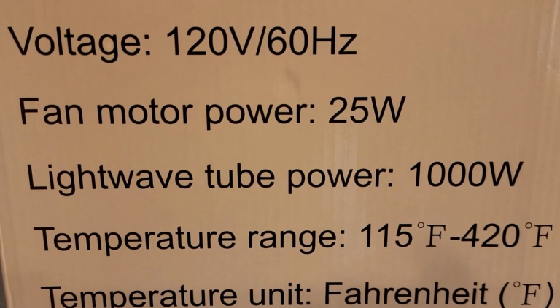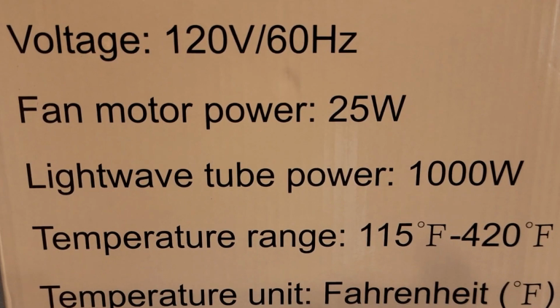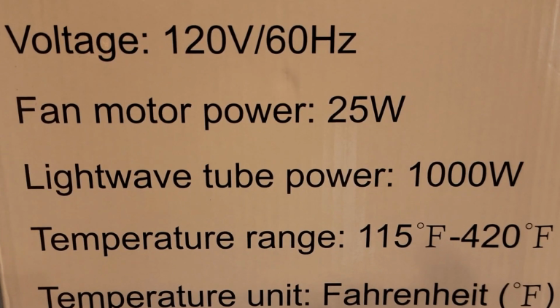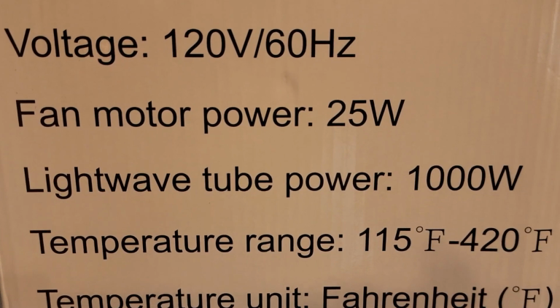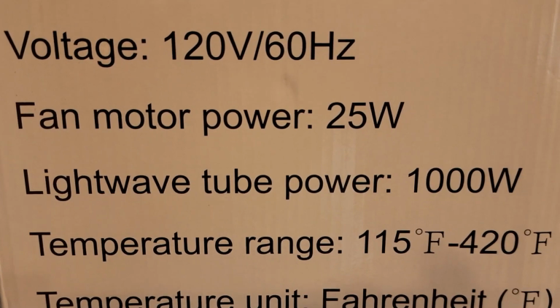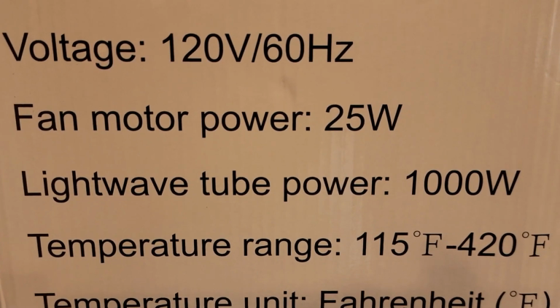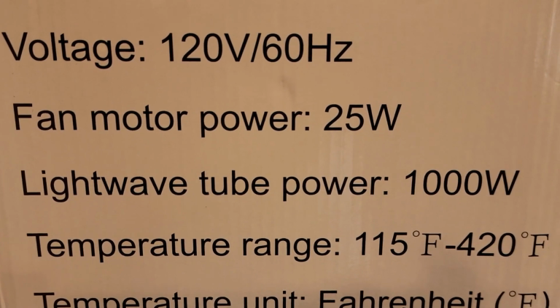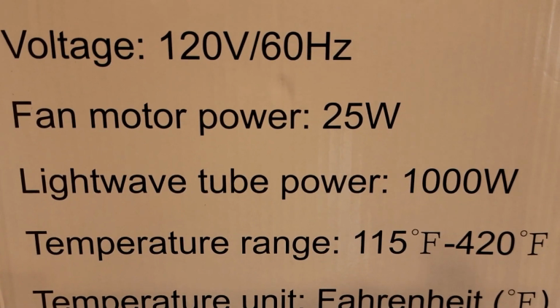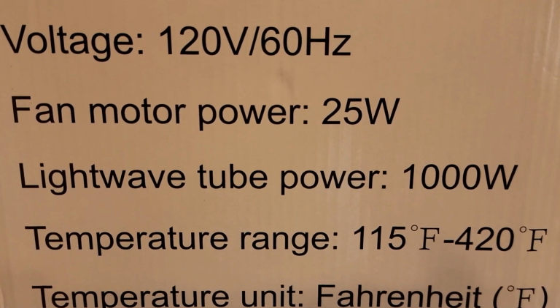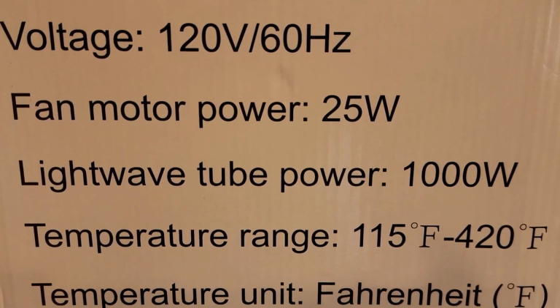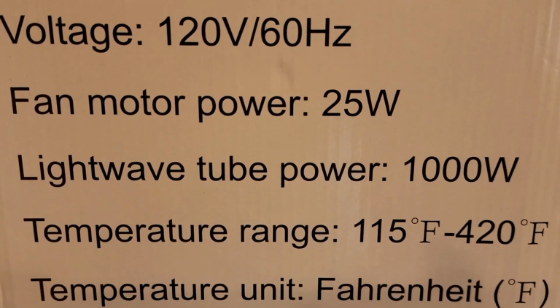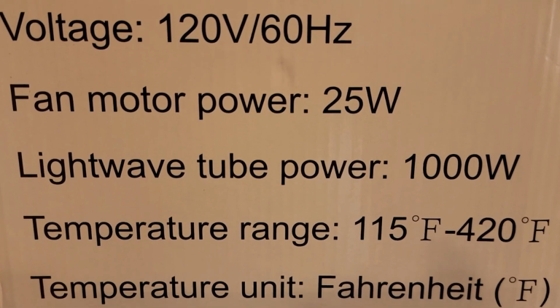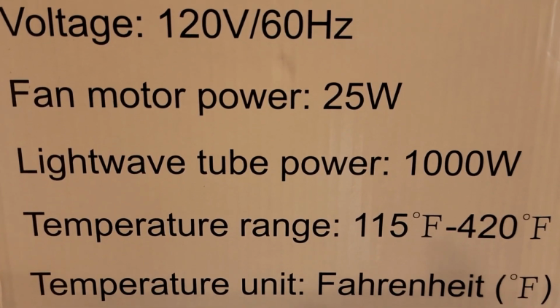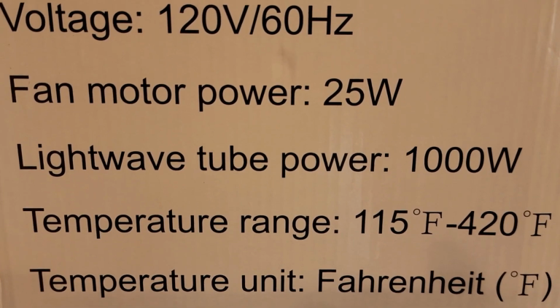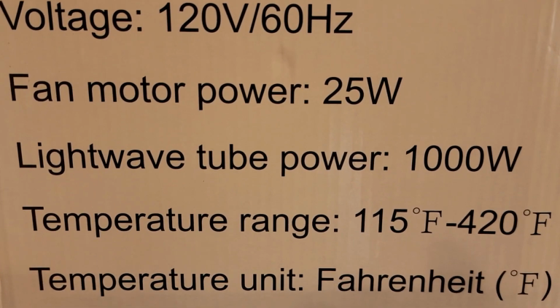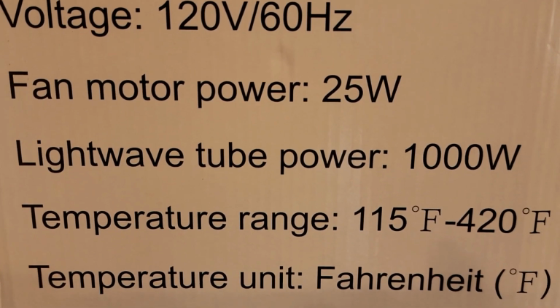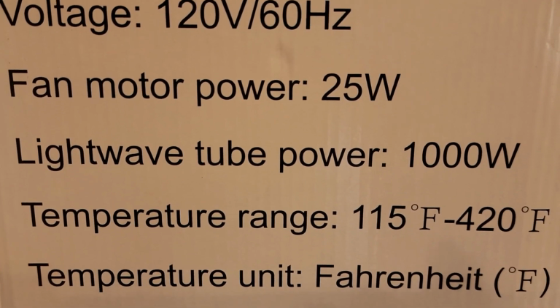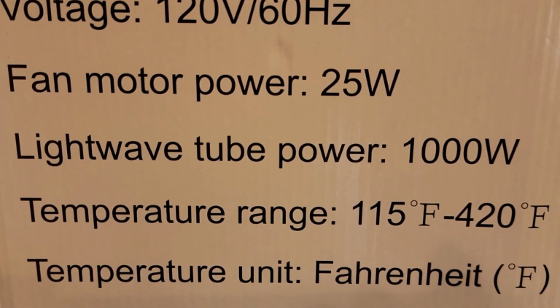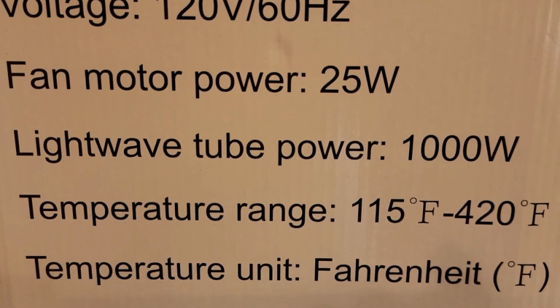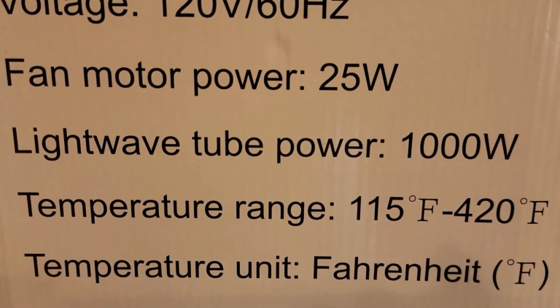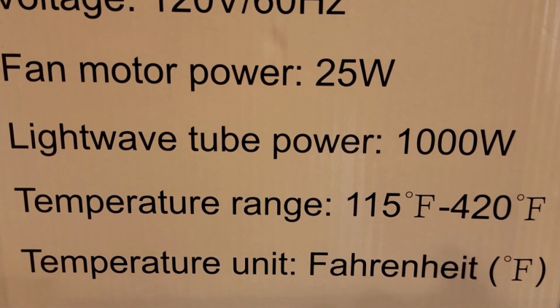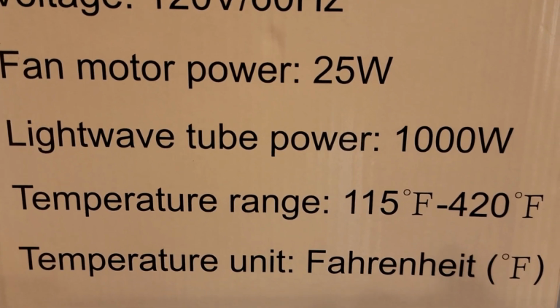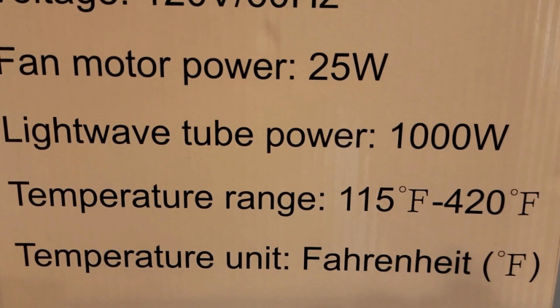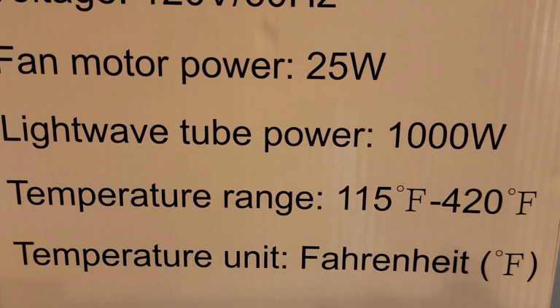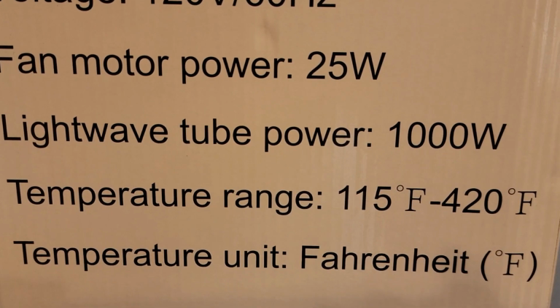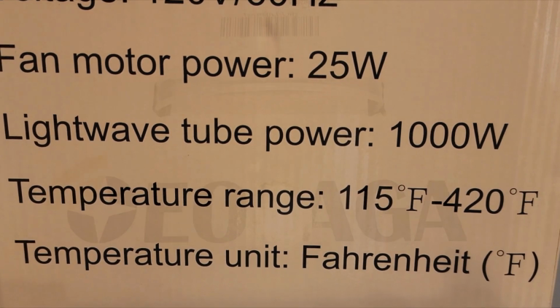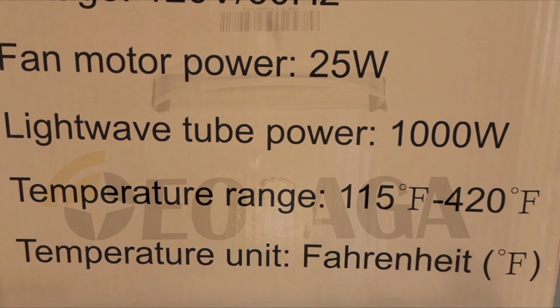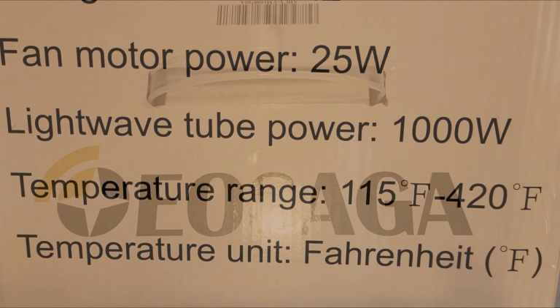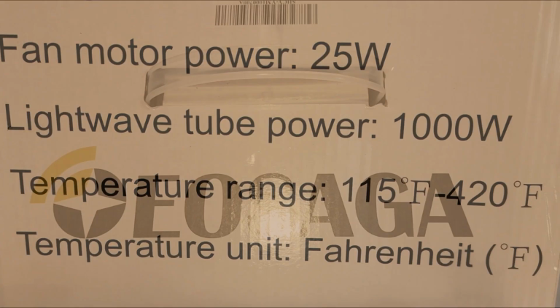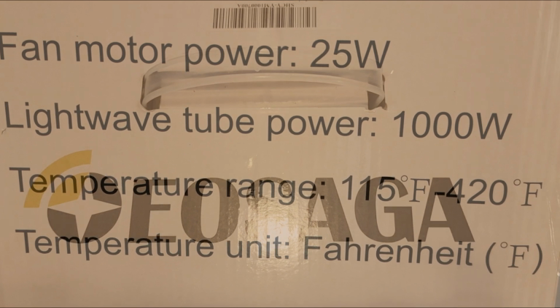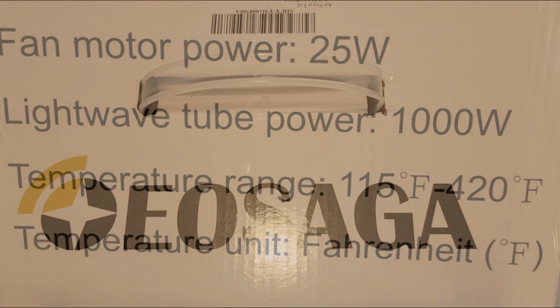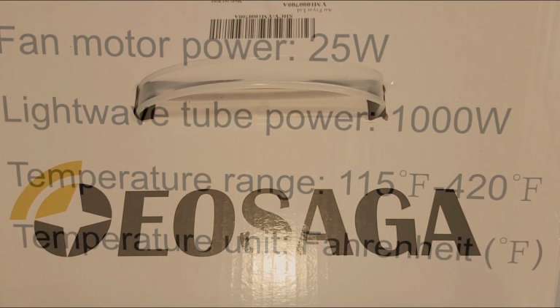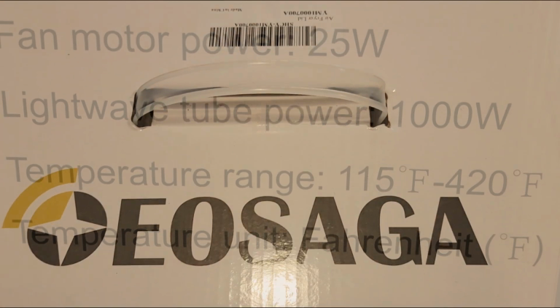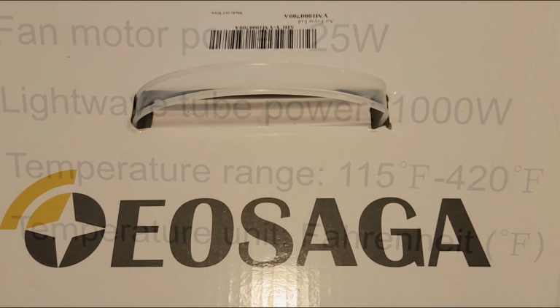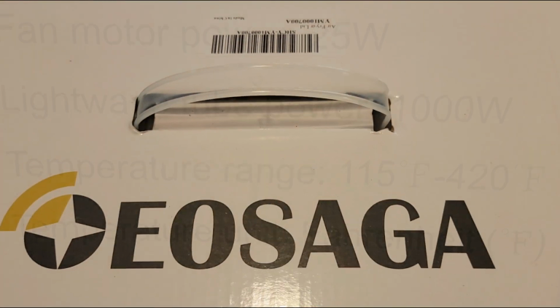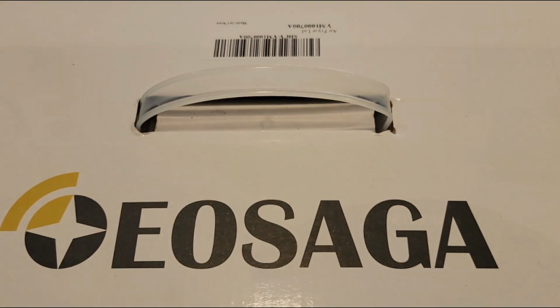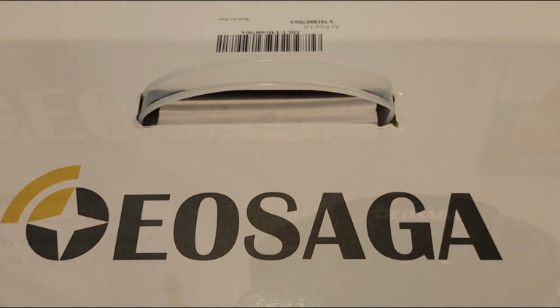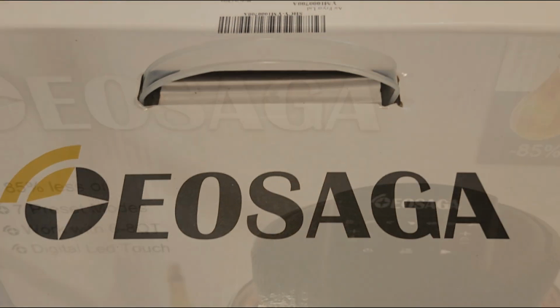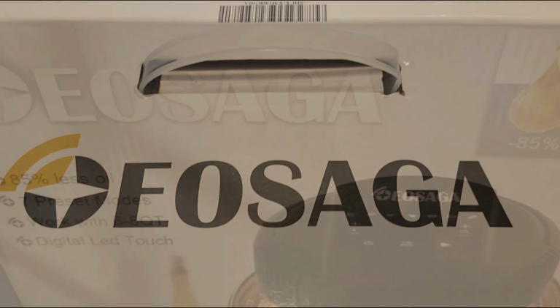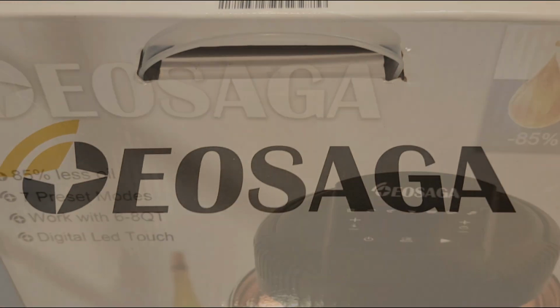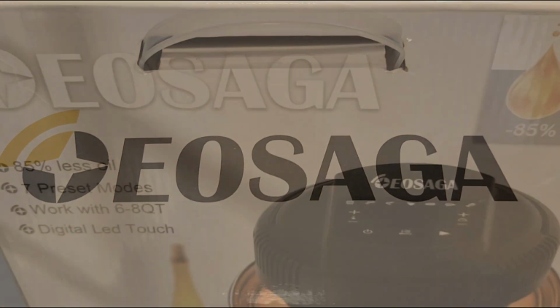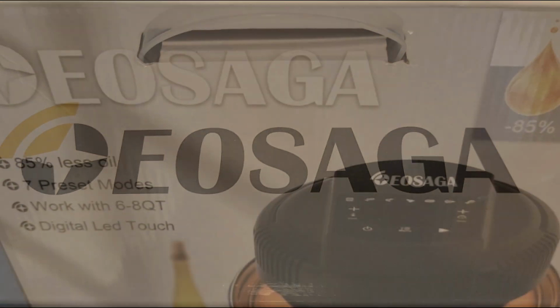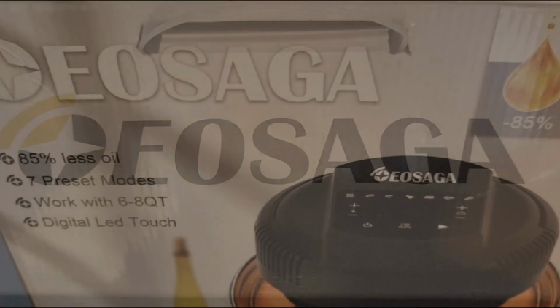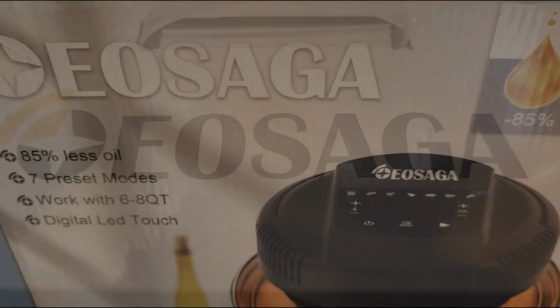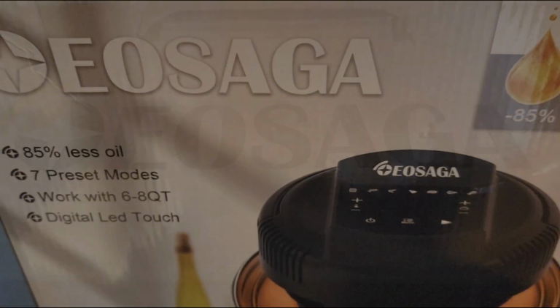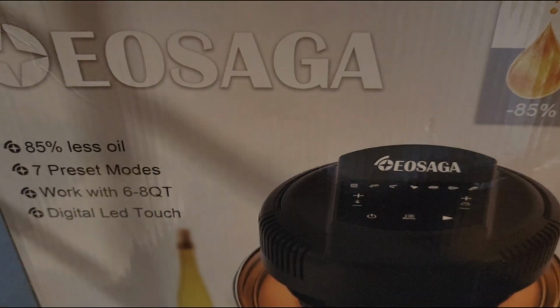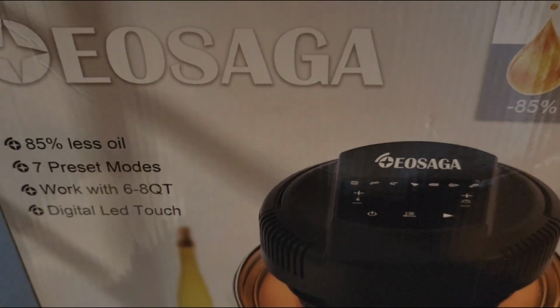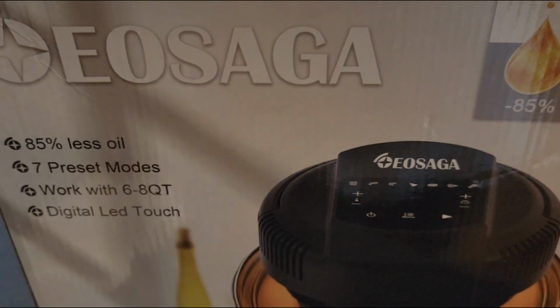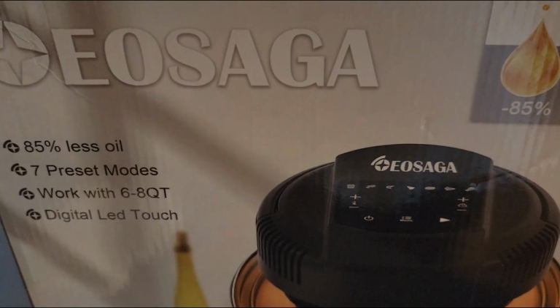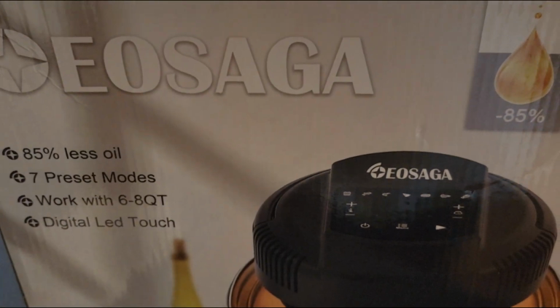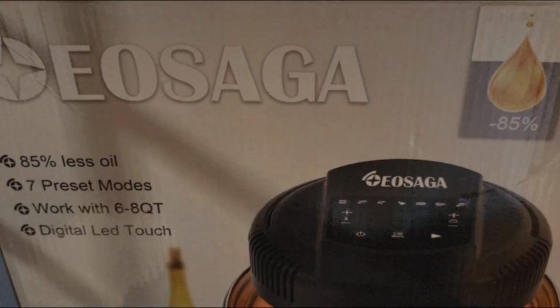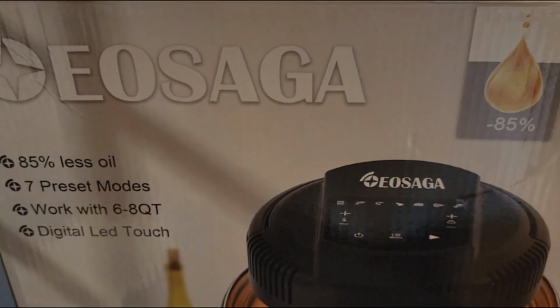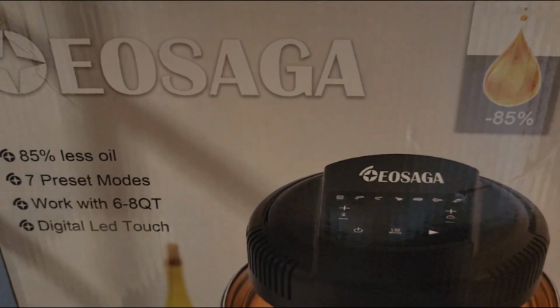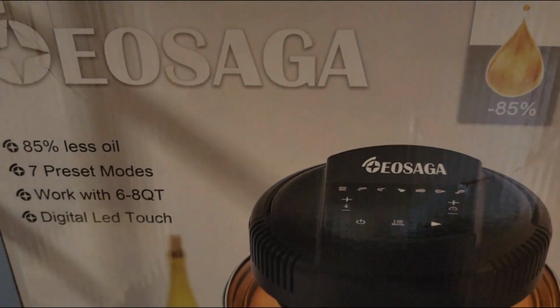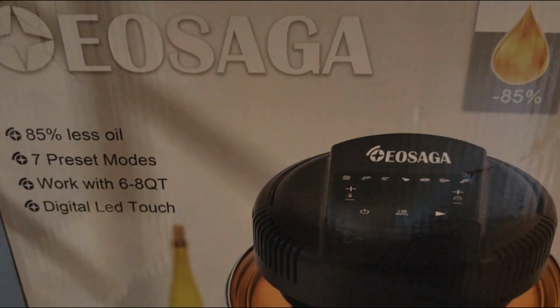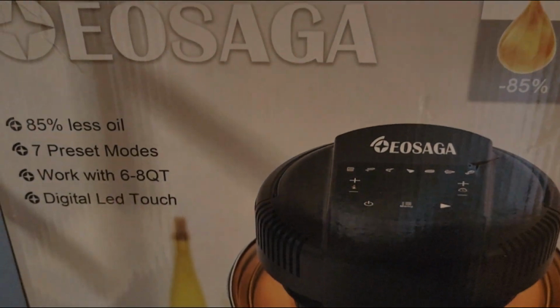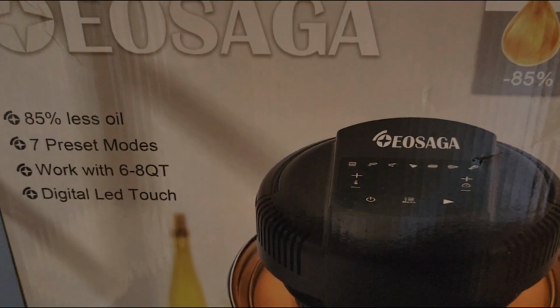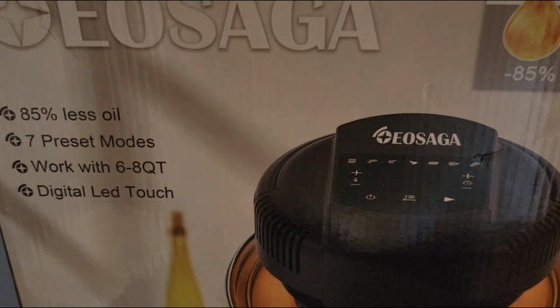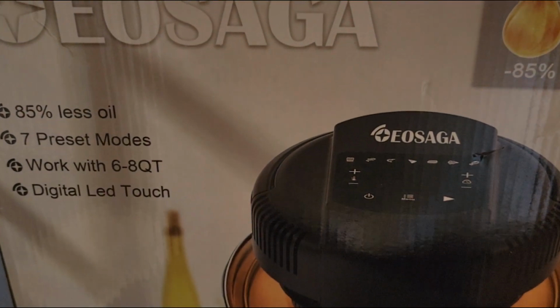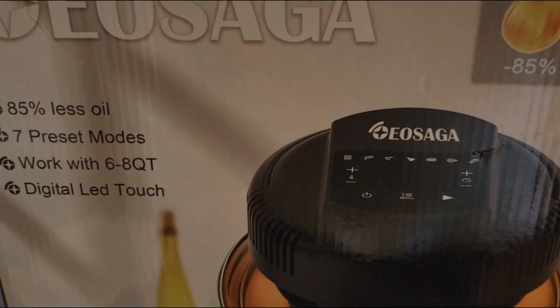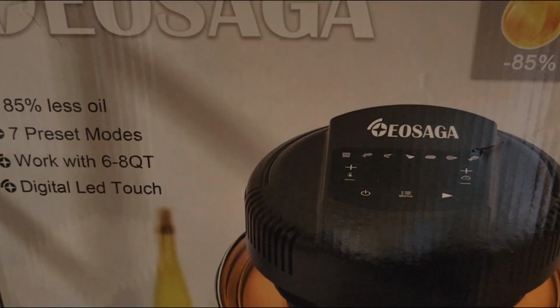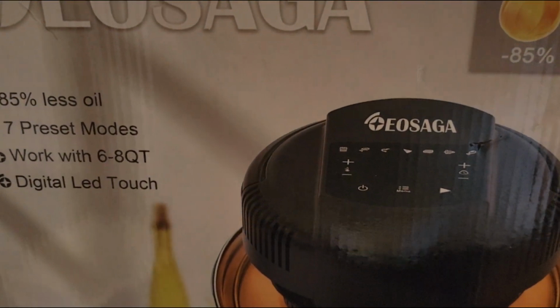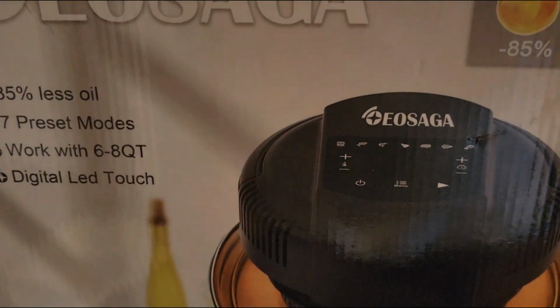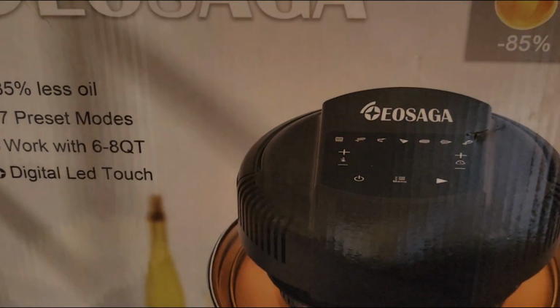It is 120 voltage with cooking temperature between 115 to 420 degrees Fahrenheit.